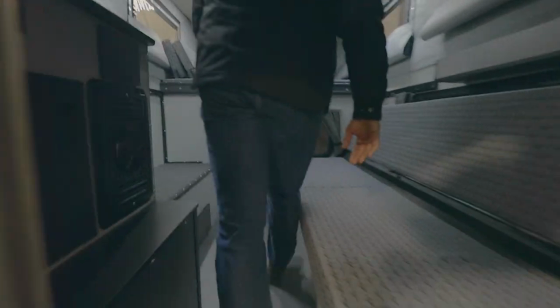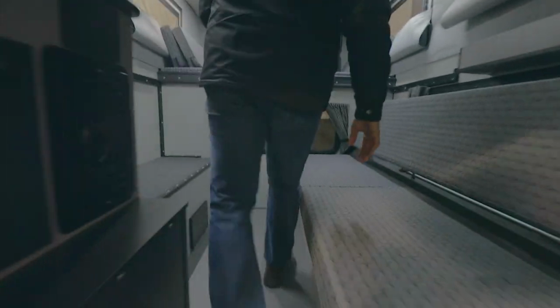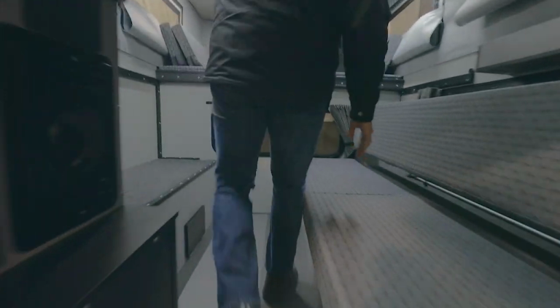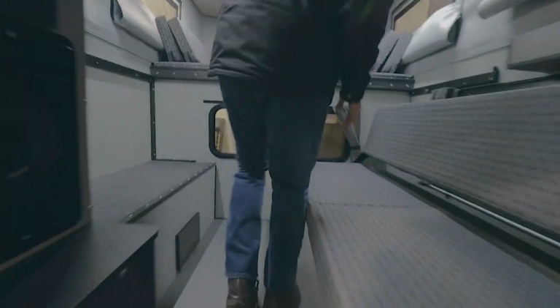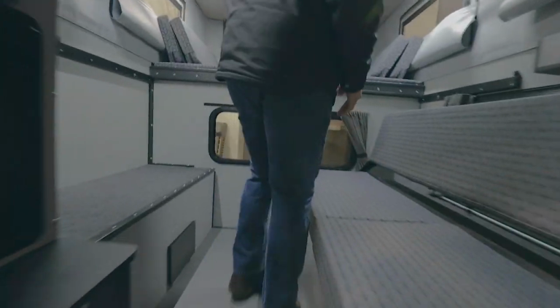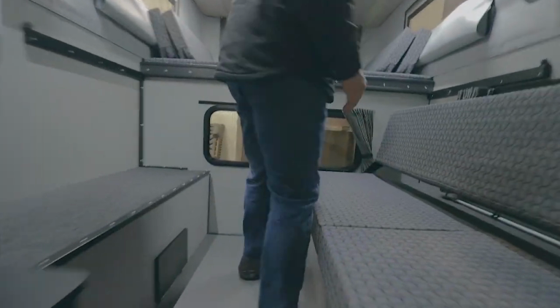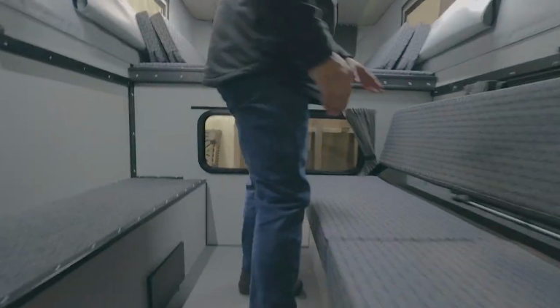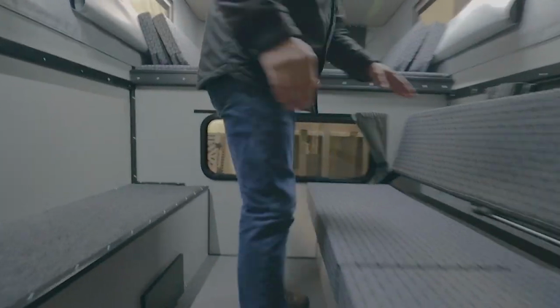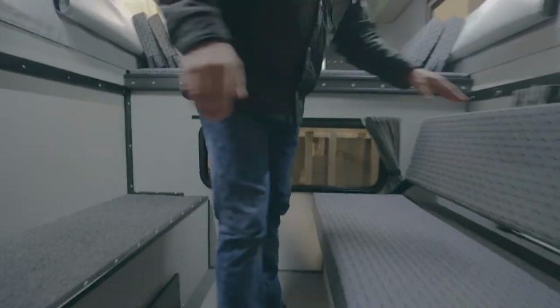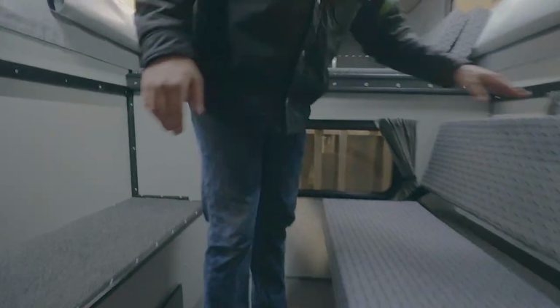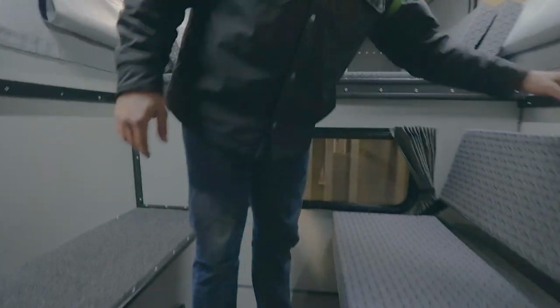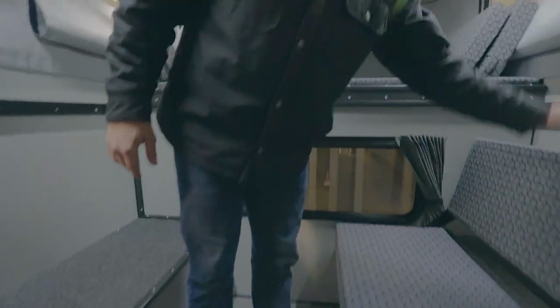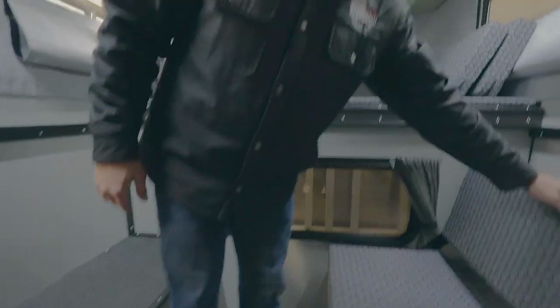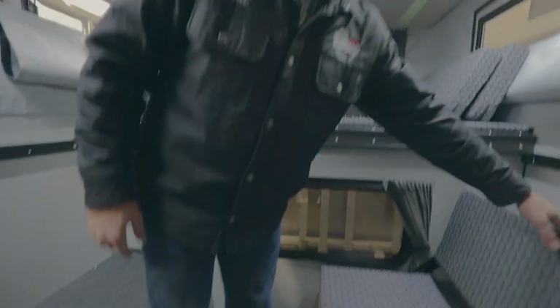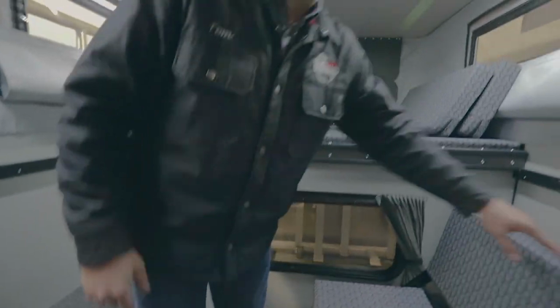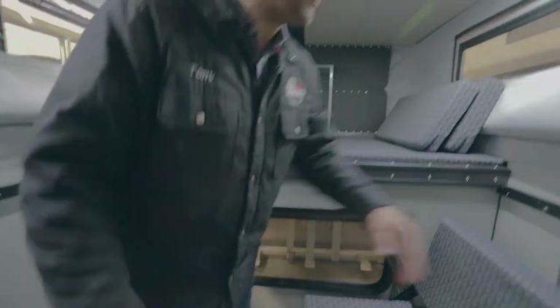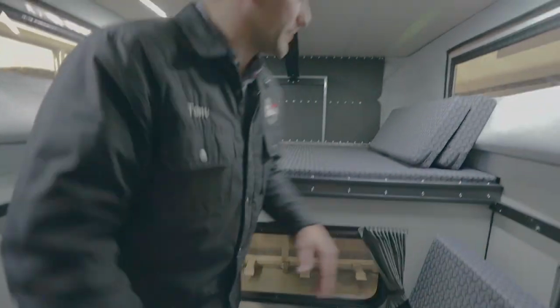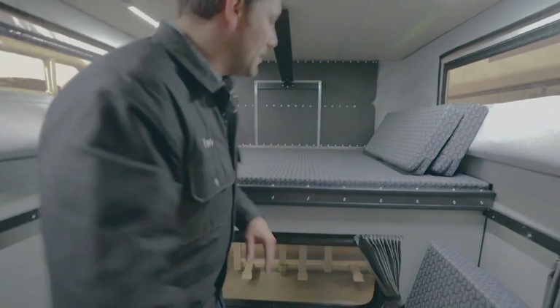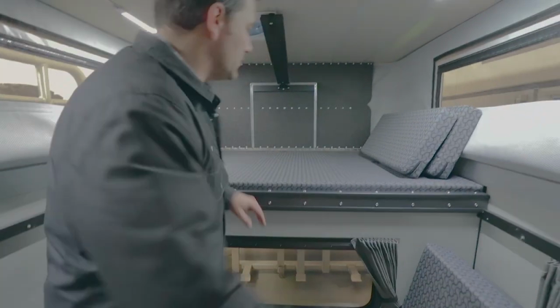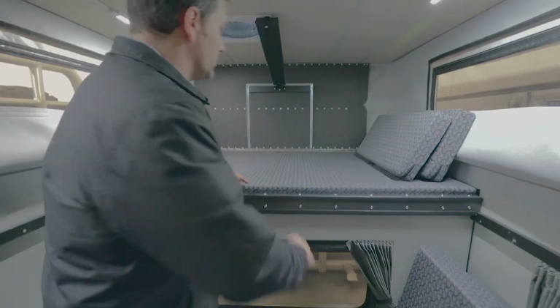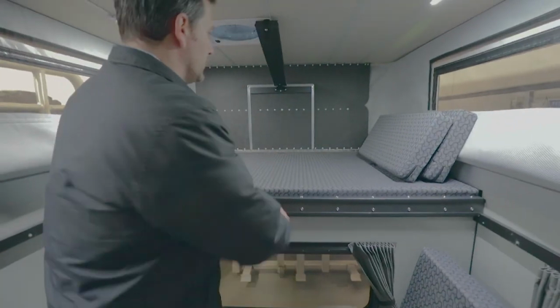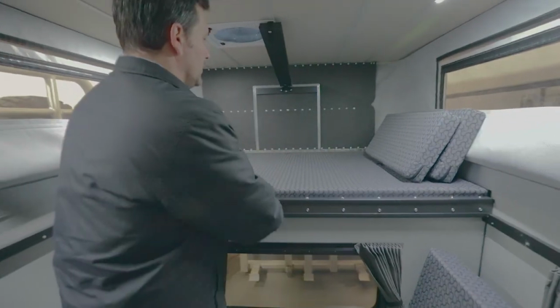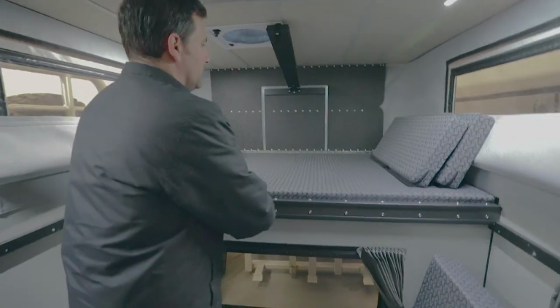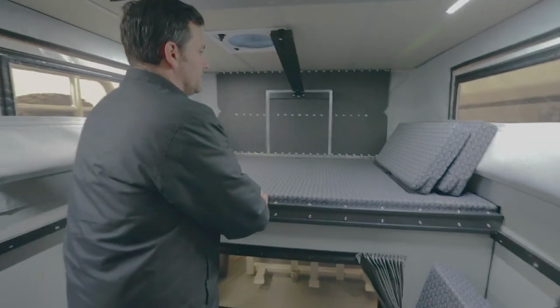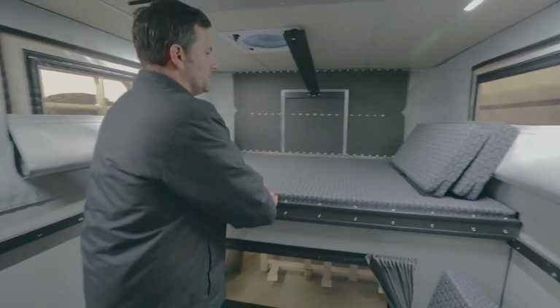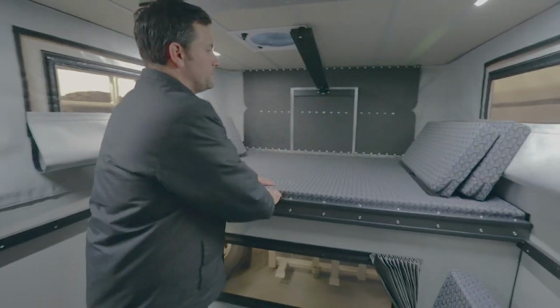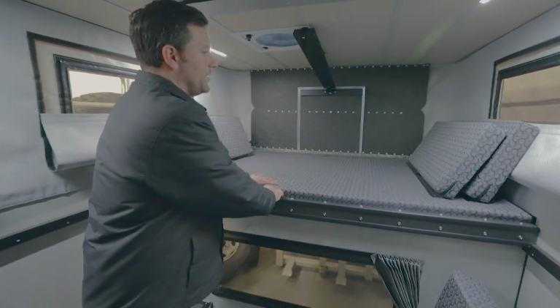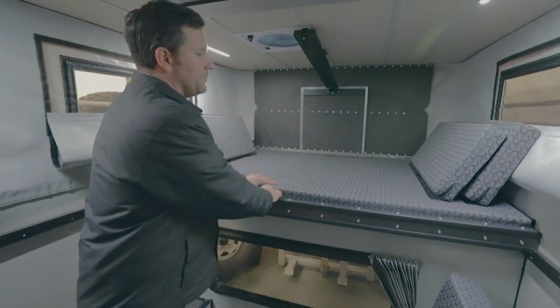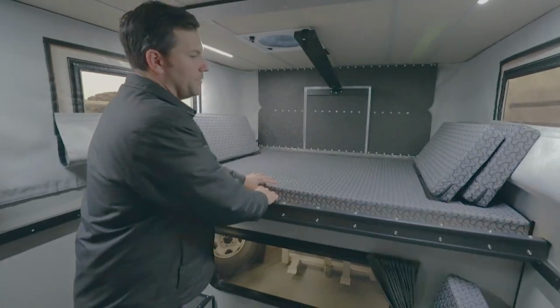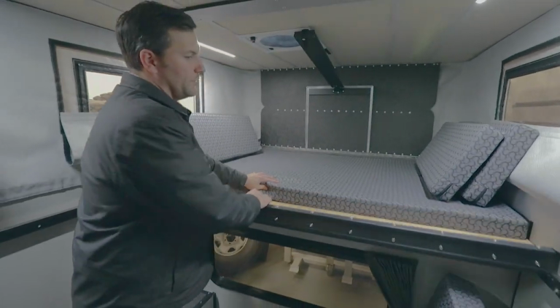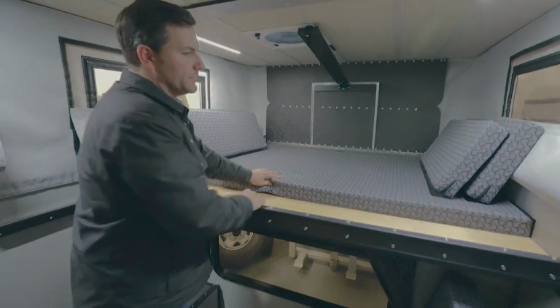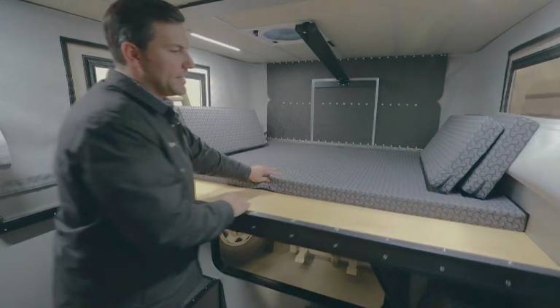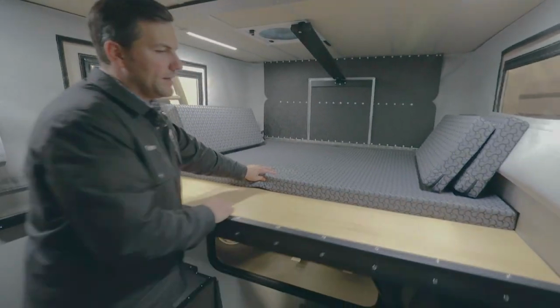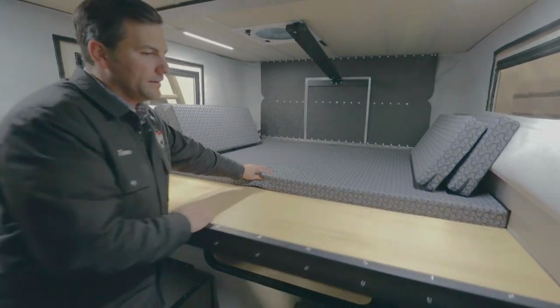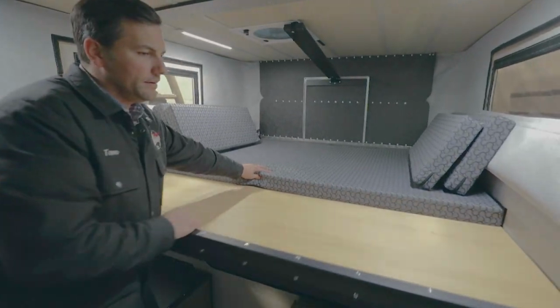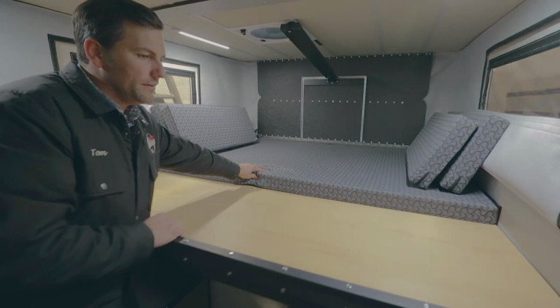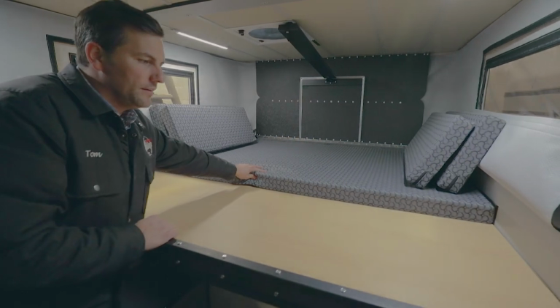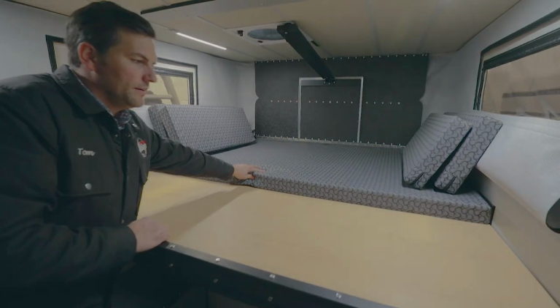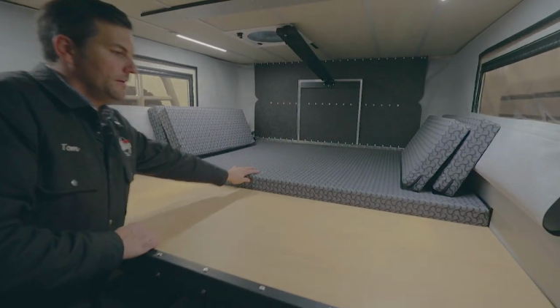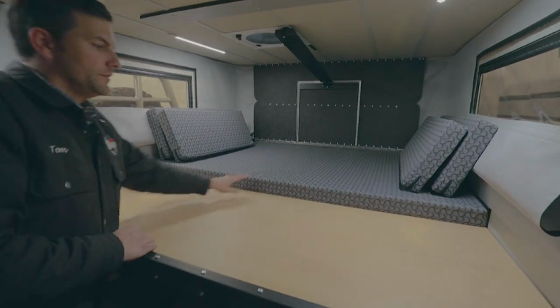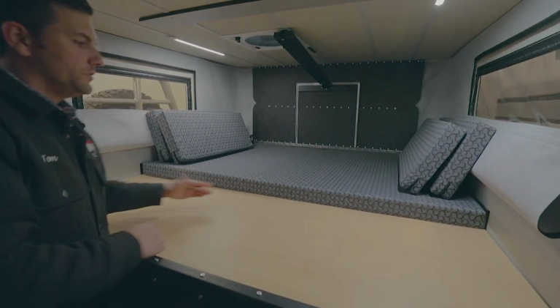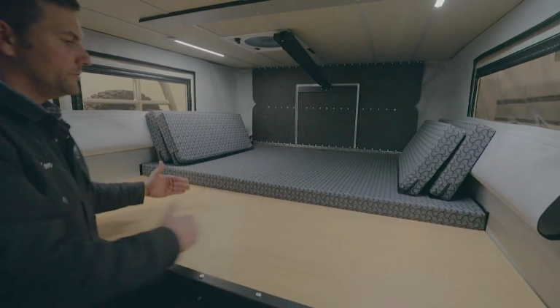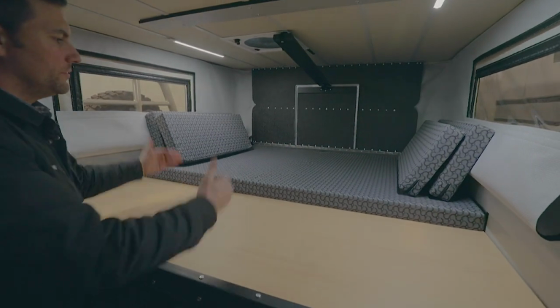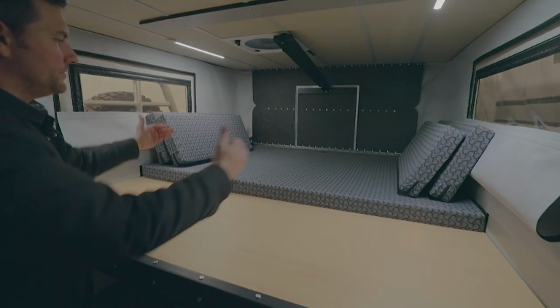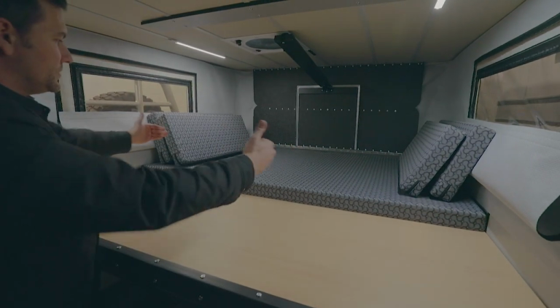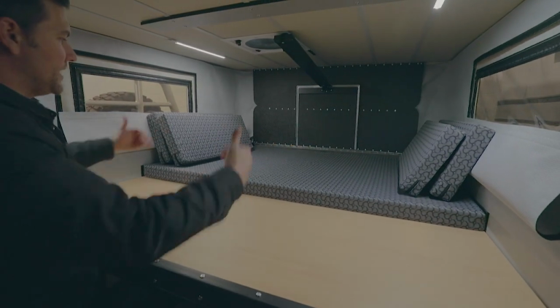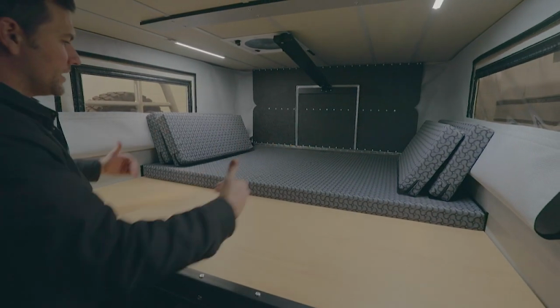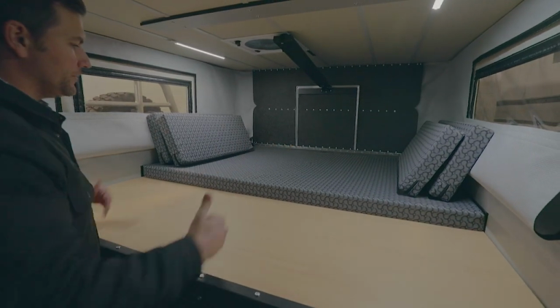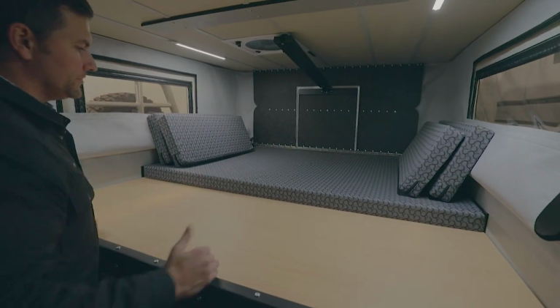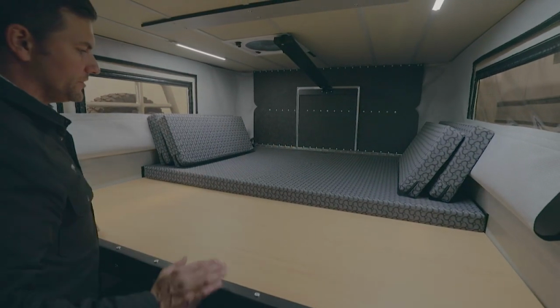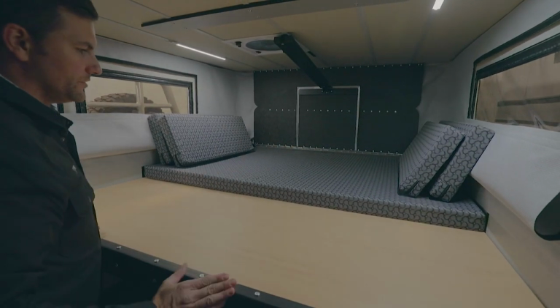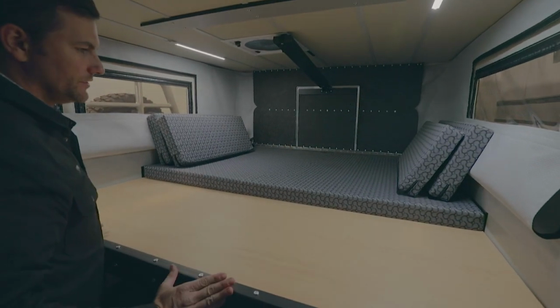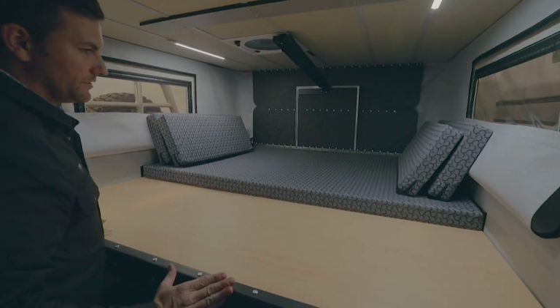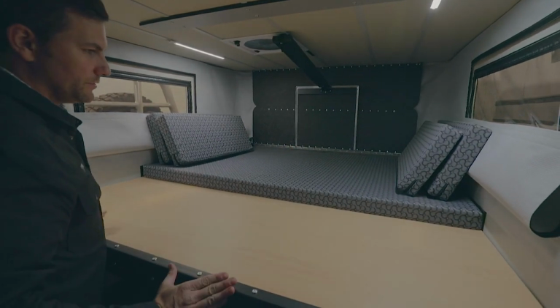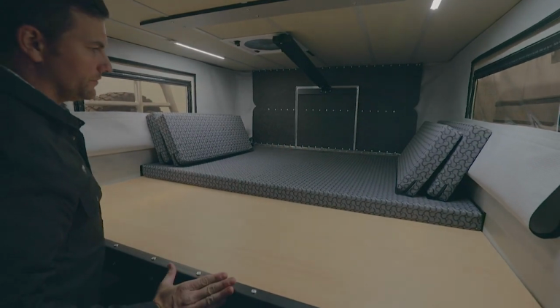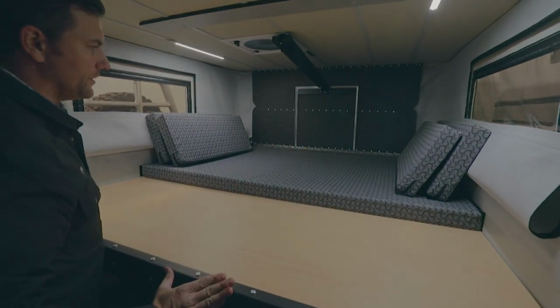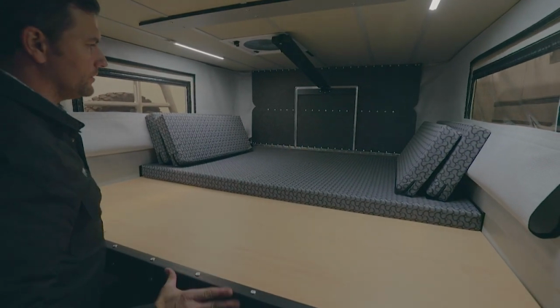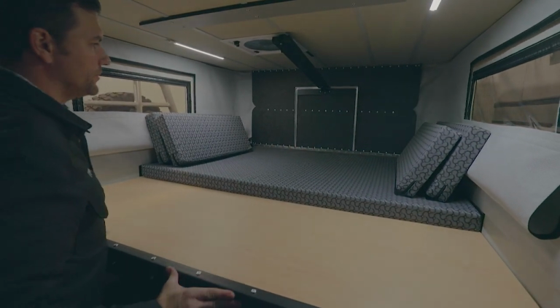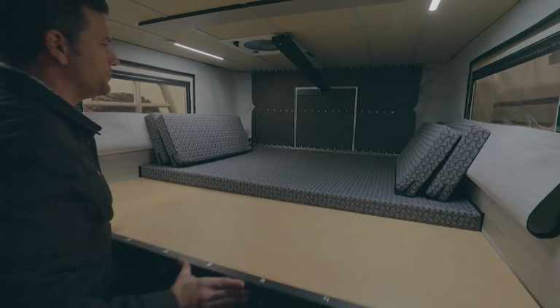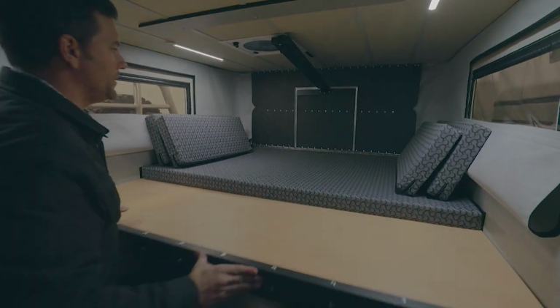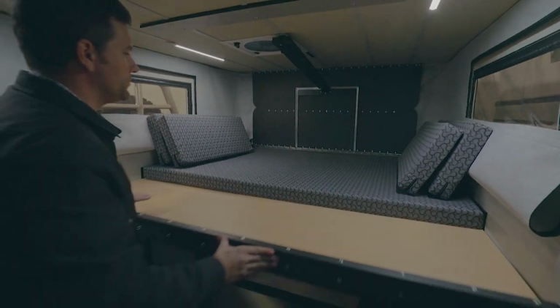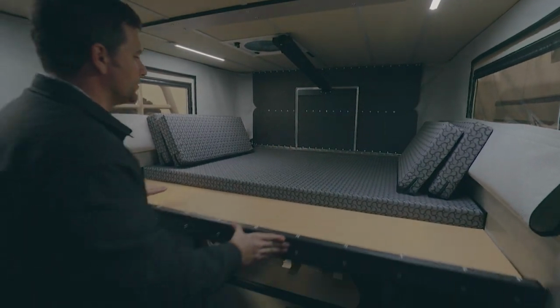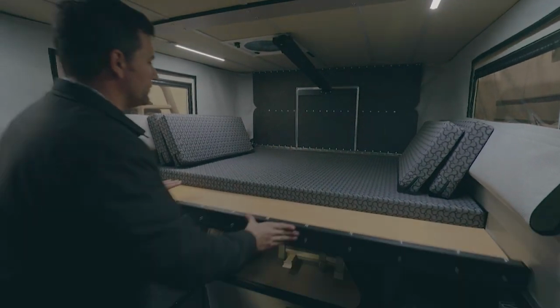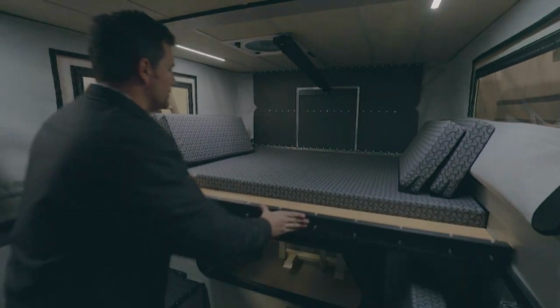It's a Four Wheel Campers fleet shell with a rollover couch. This bed pulls out here to stack up these cushions into a very large bed surface.